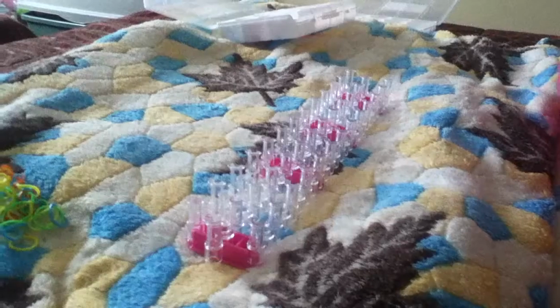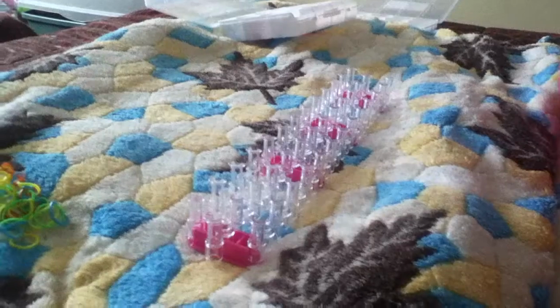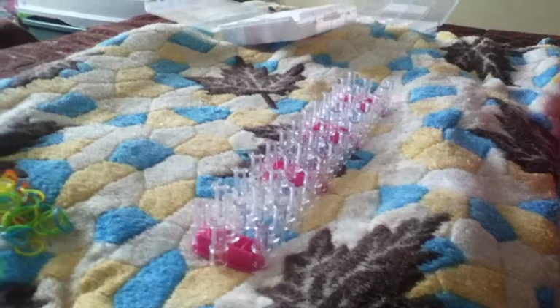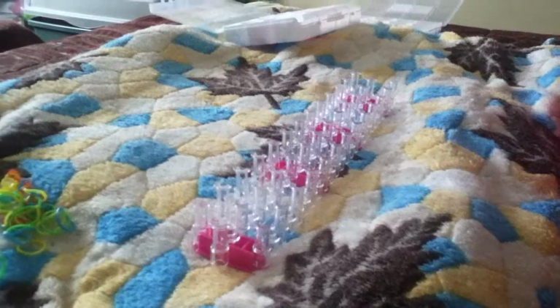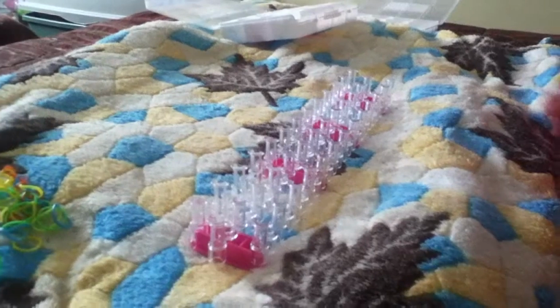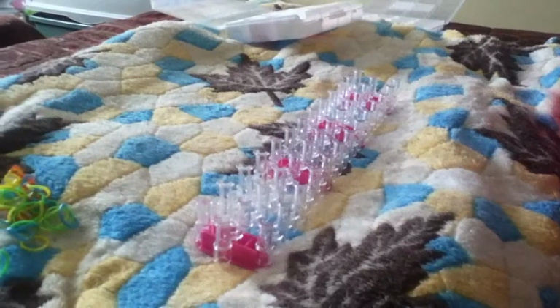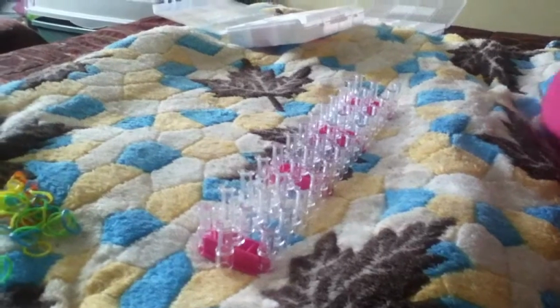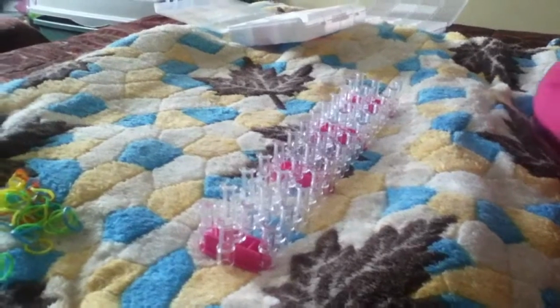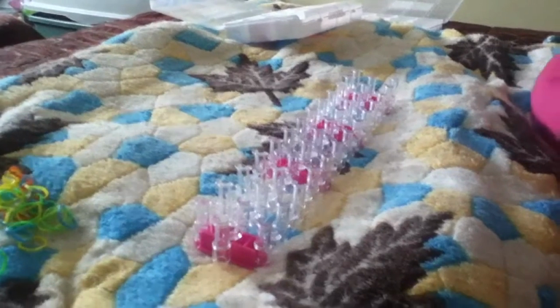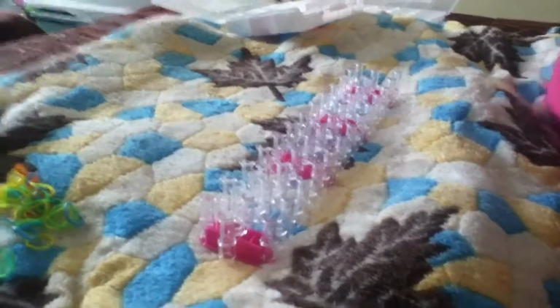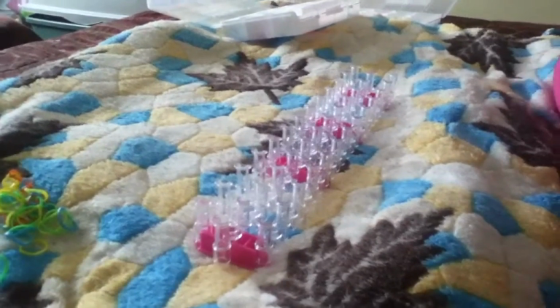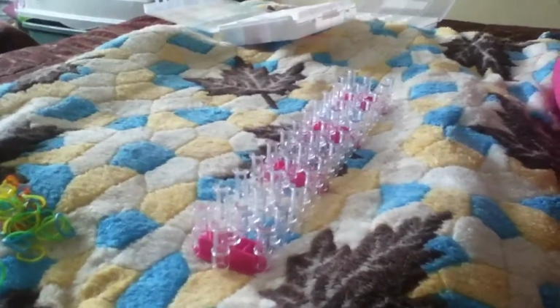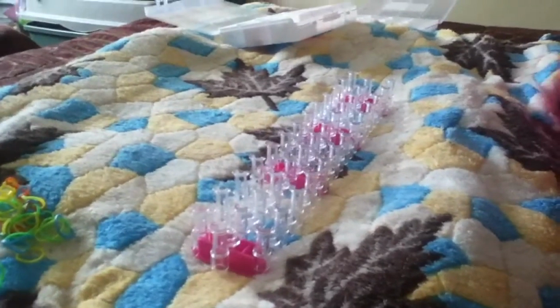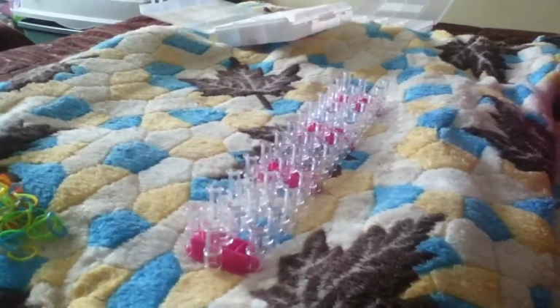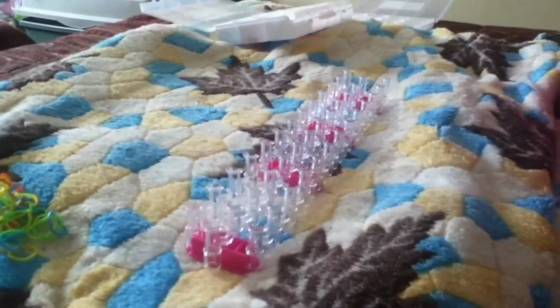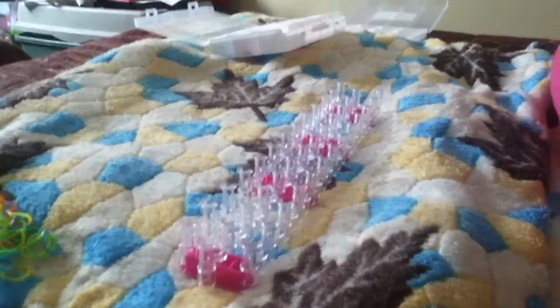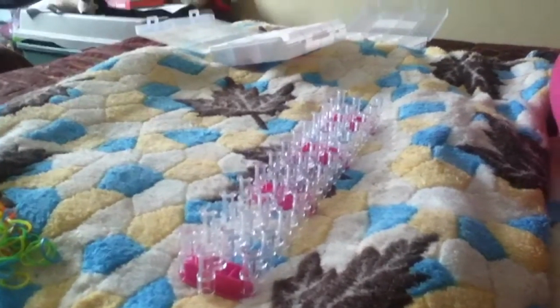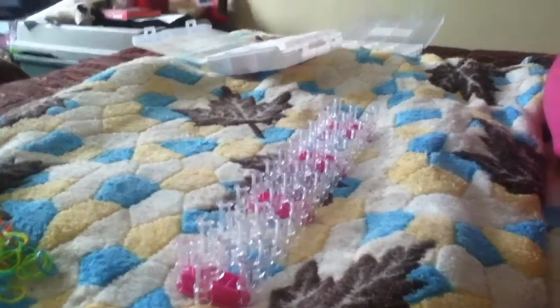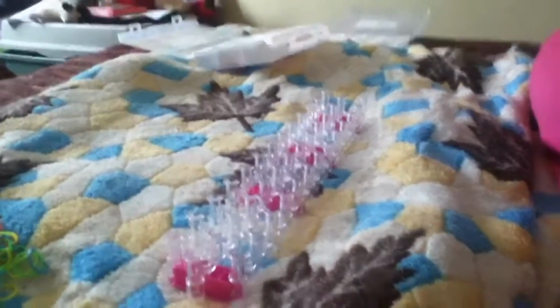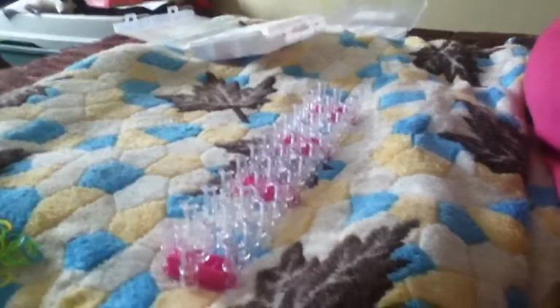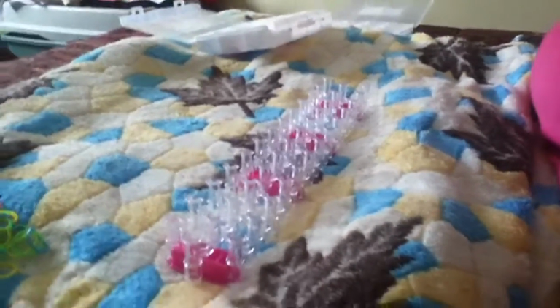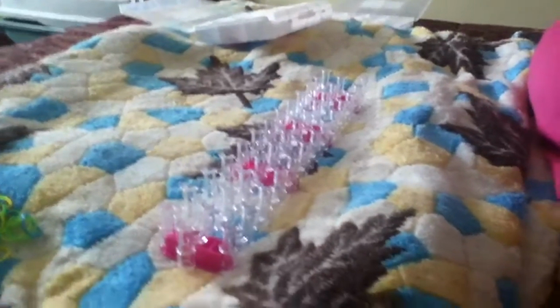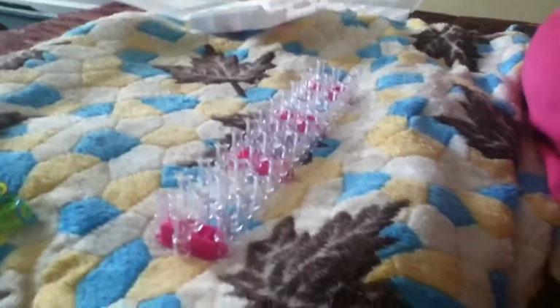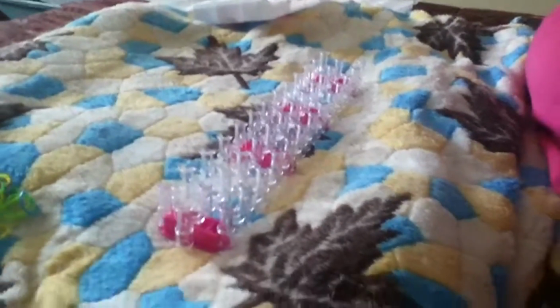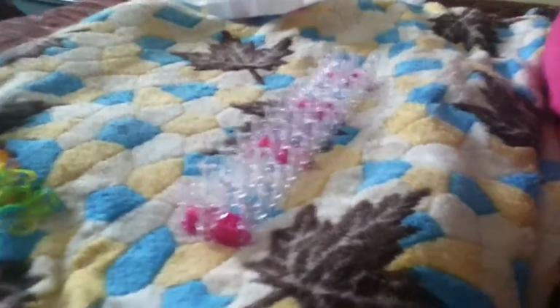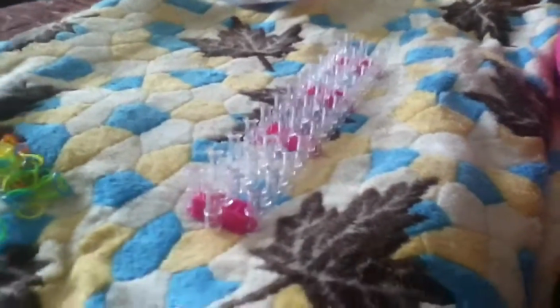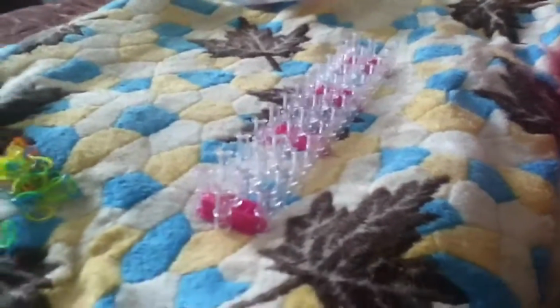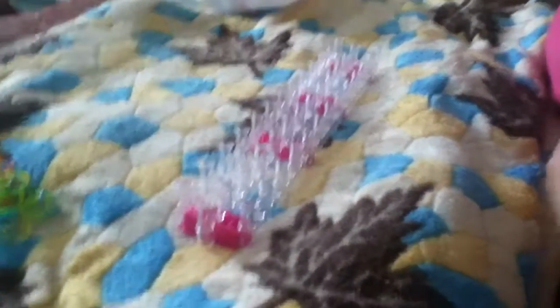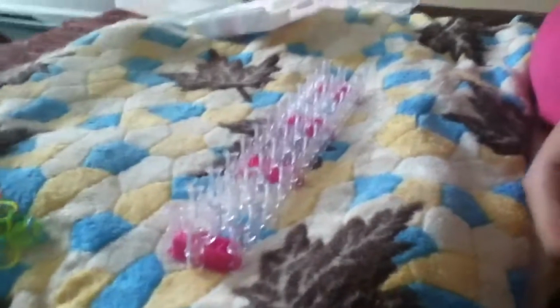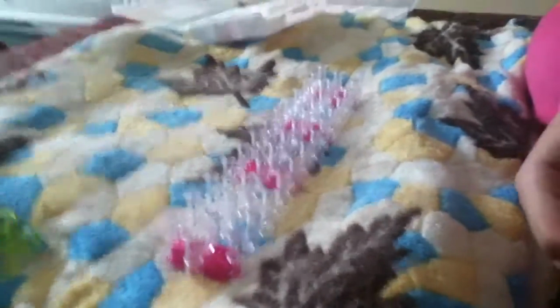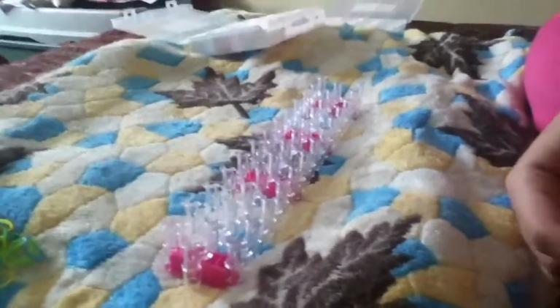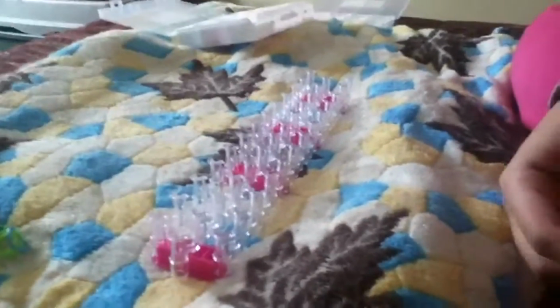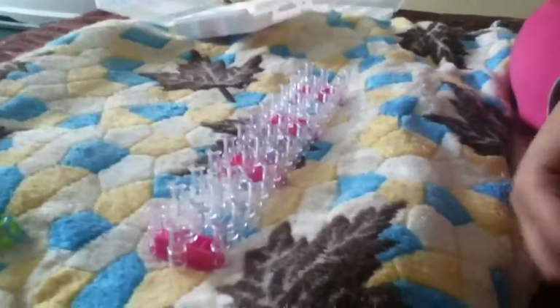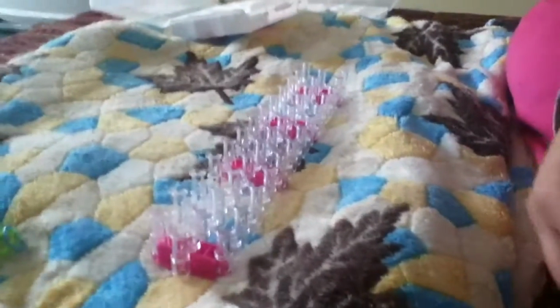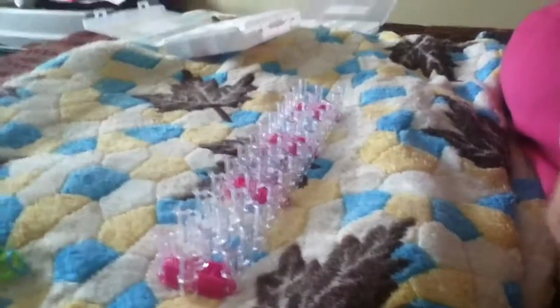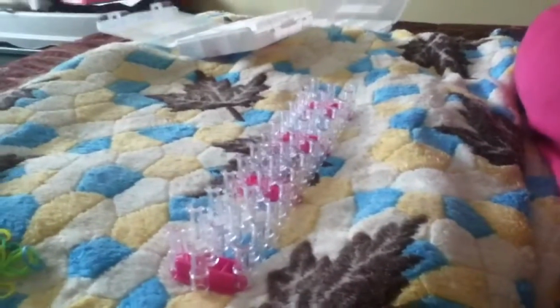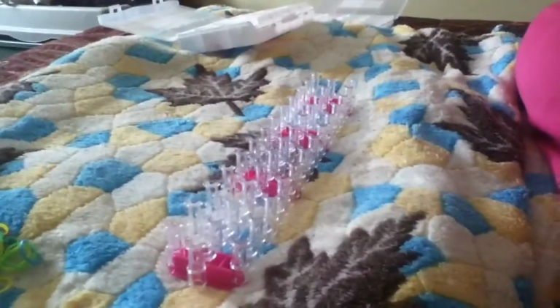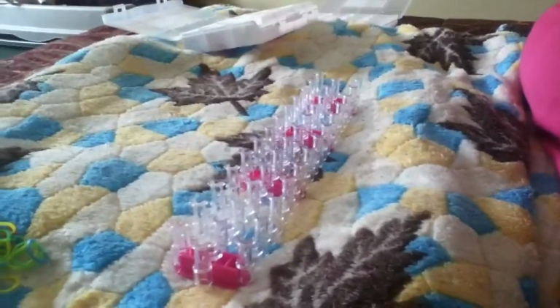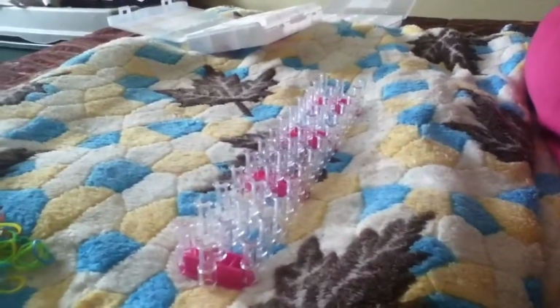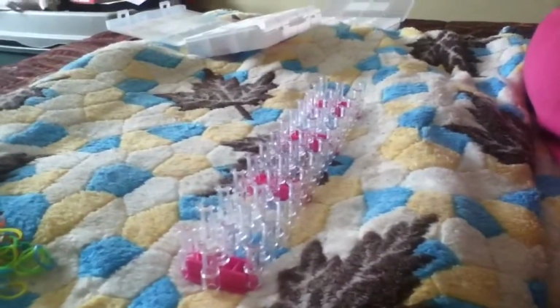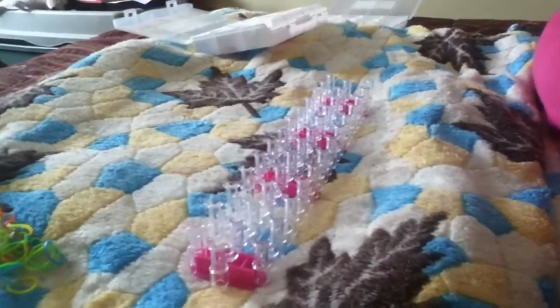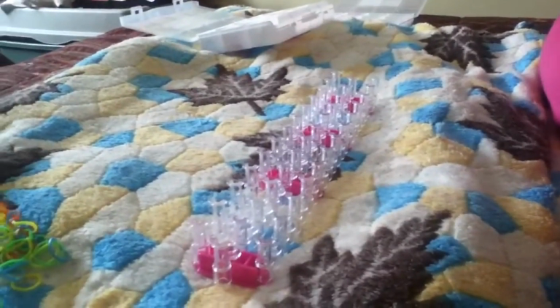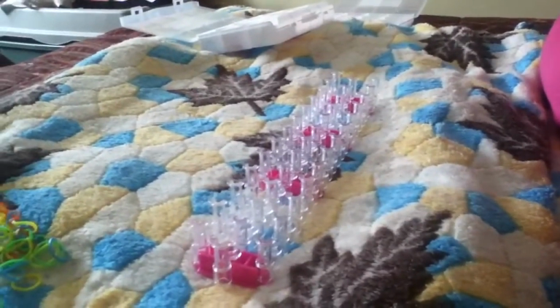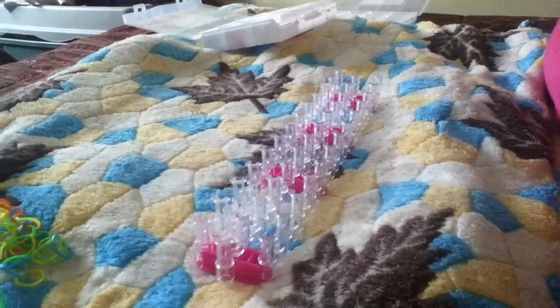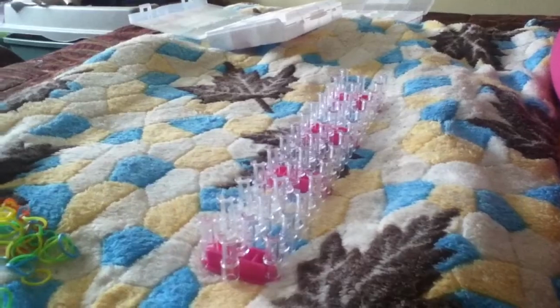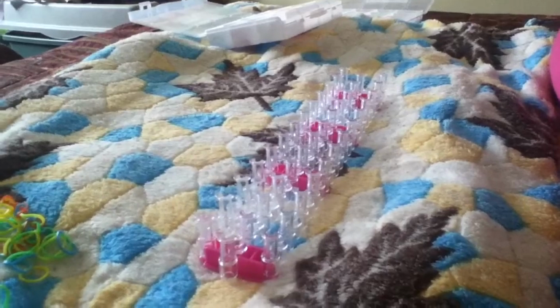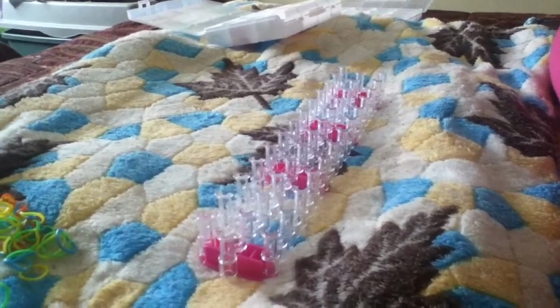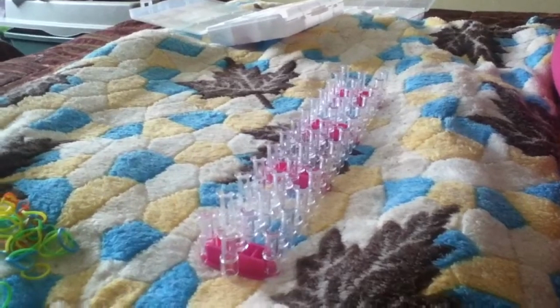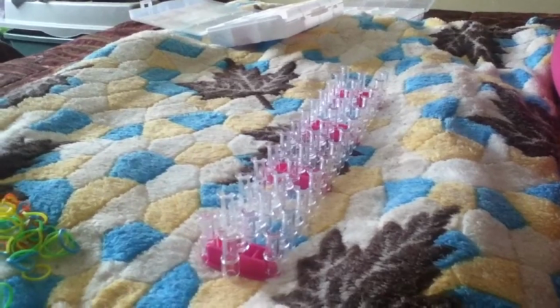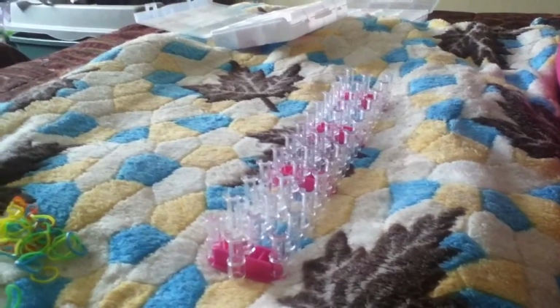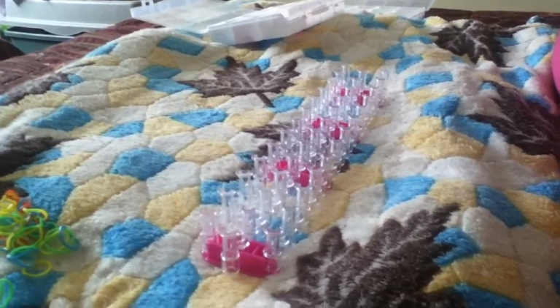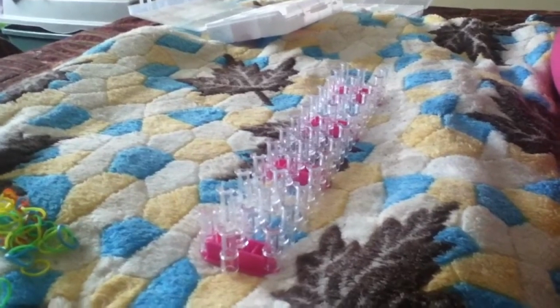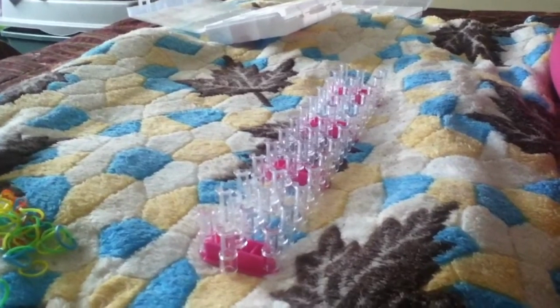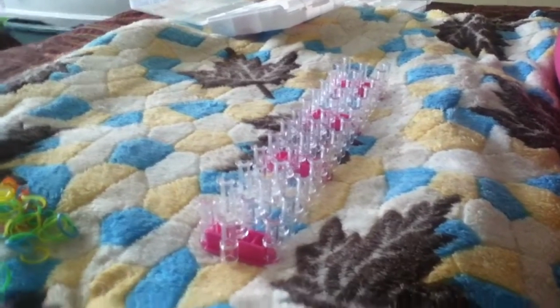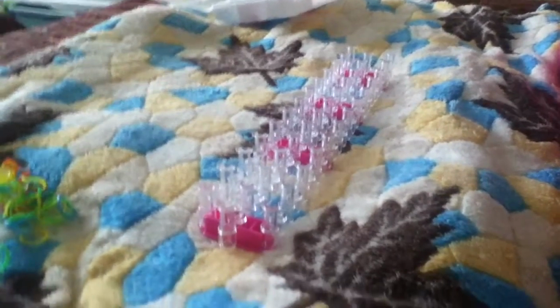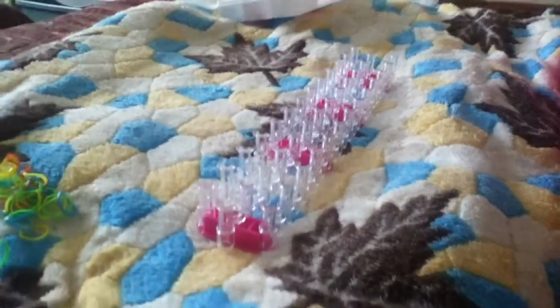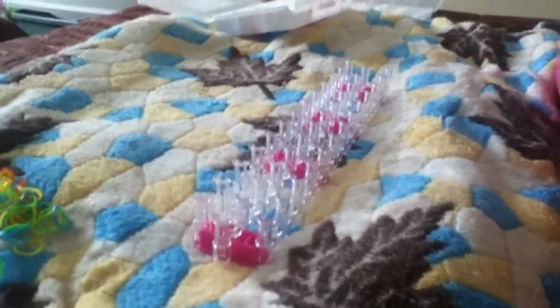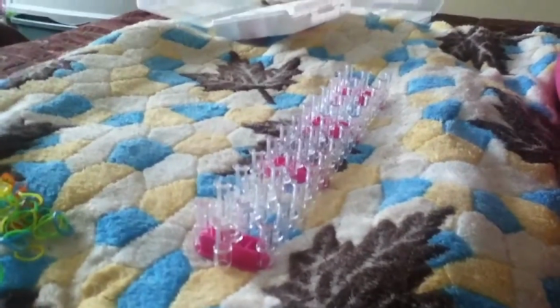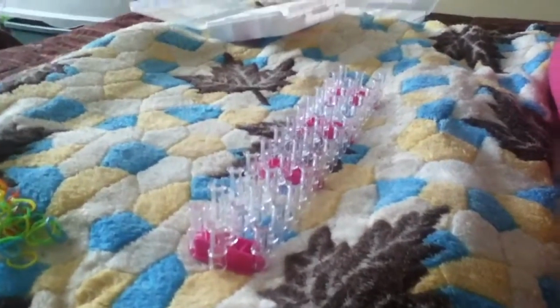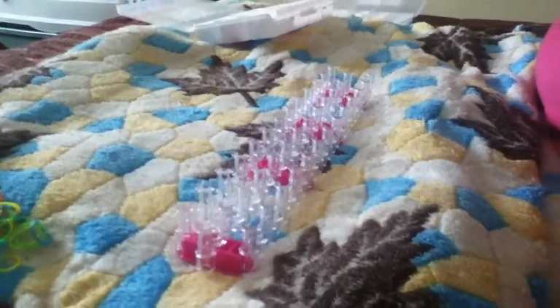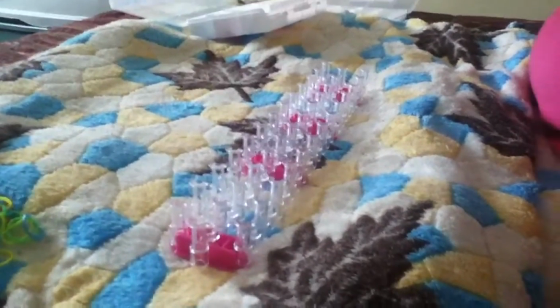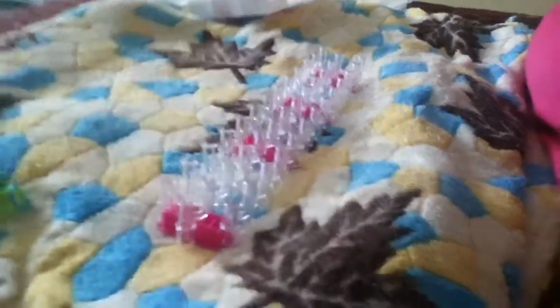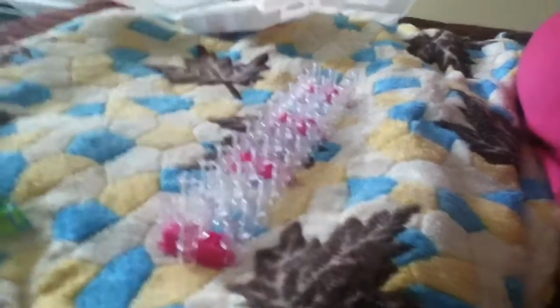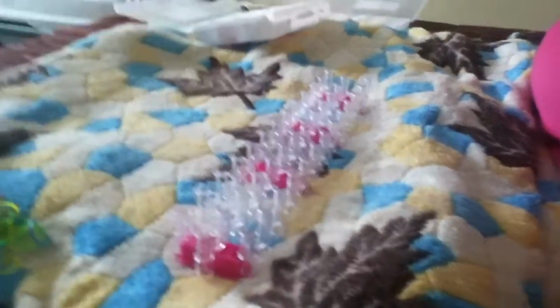Hello, welcome to Arts and Crafts. Today we're gonna teach you how to make a honeycomb bracelet.